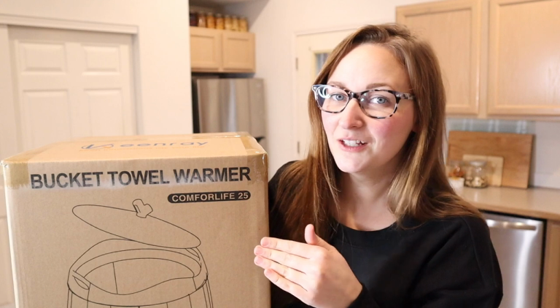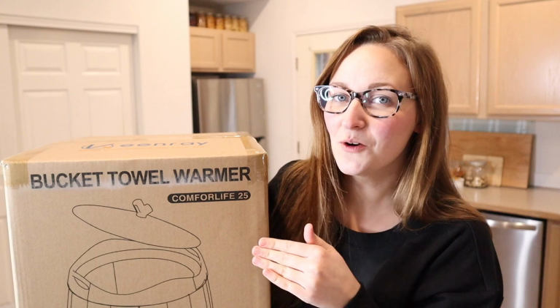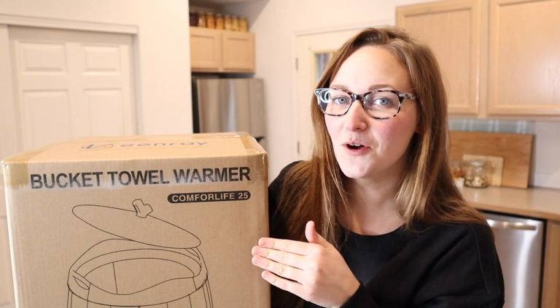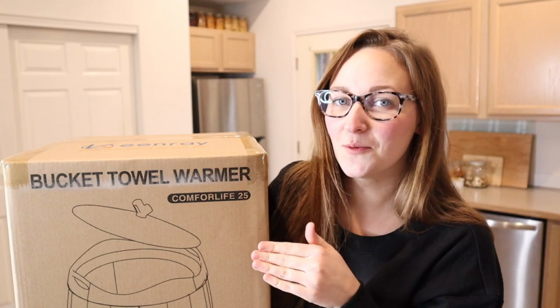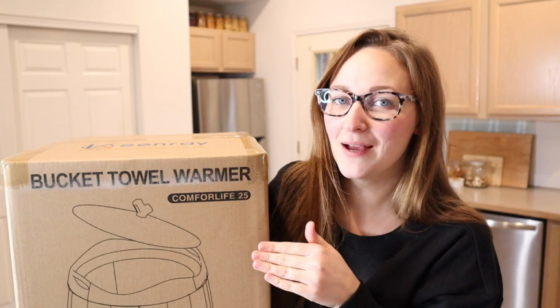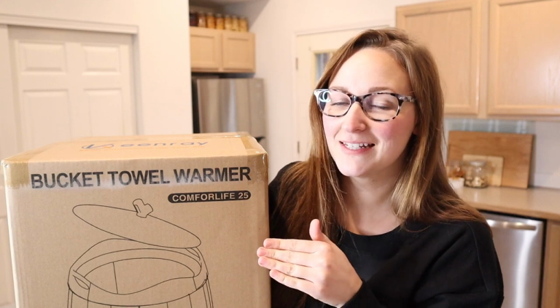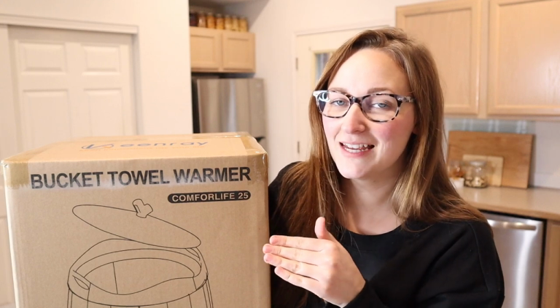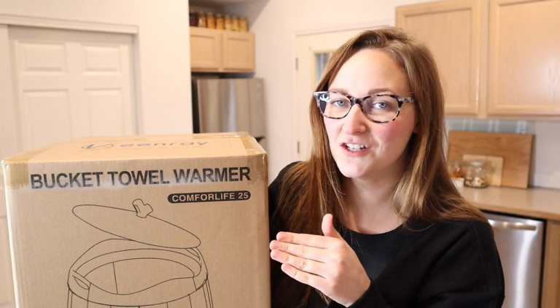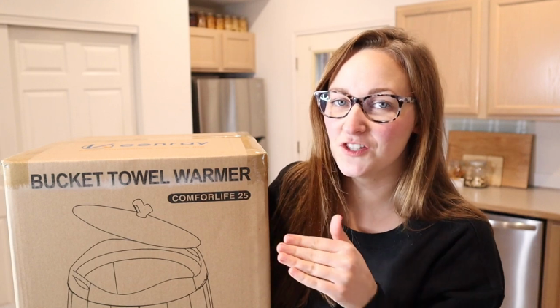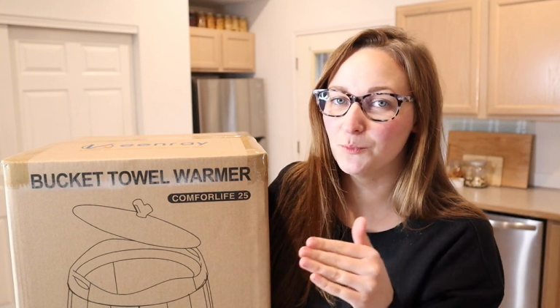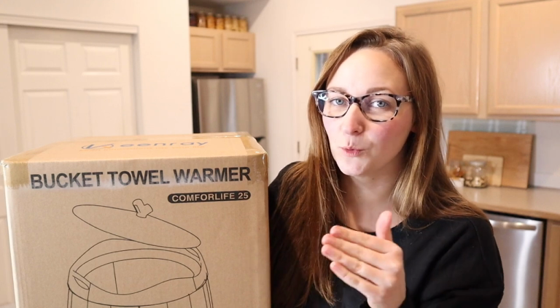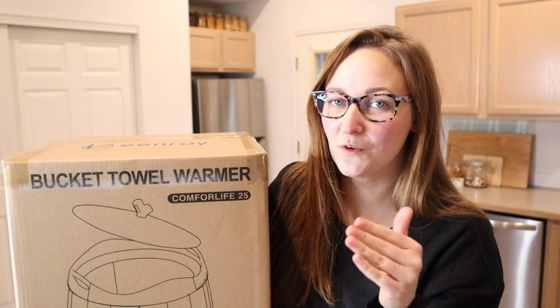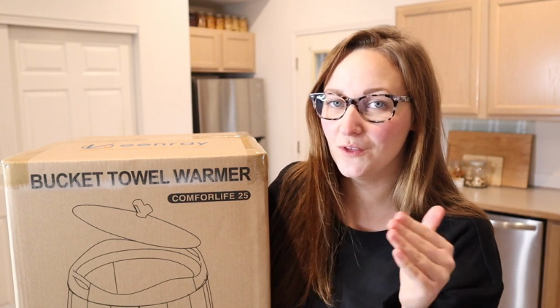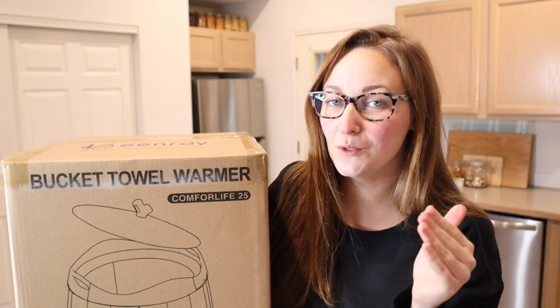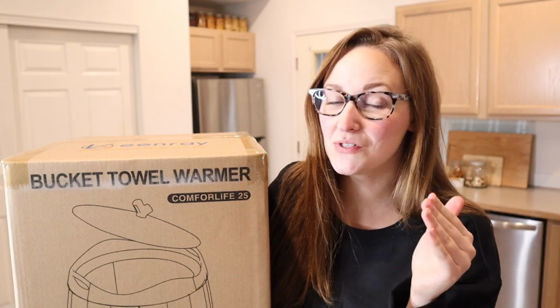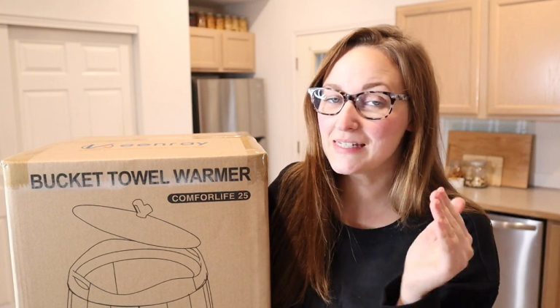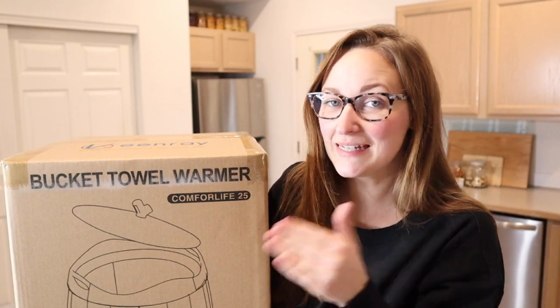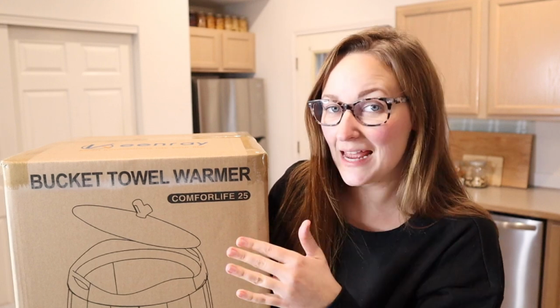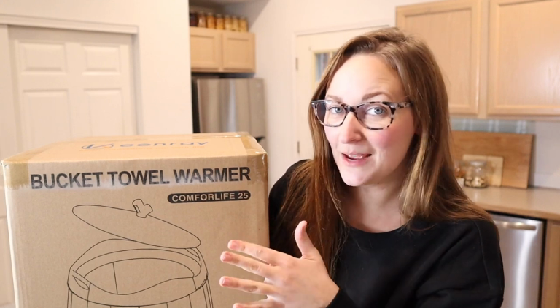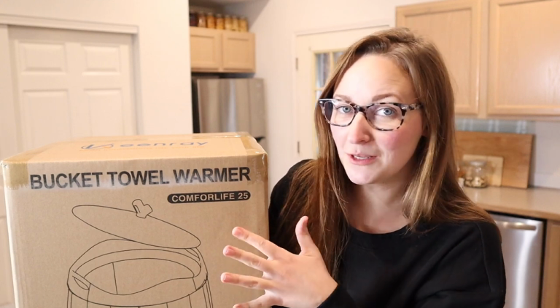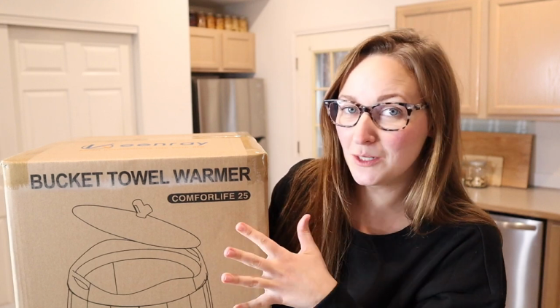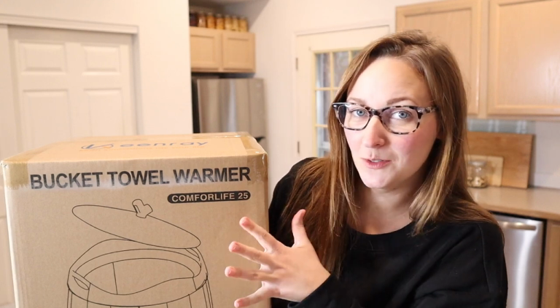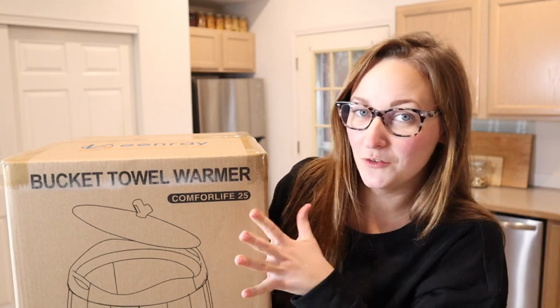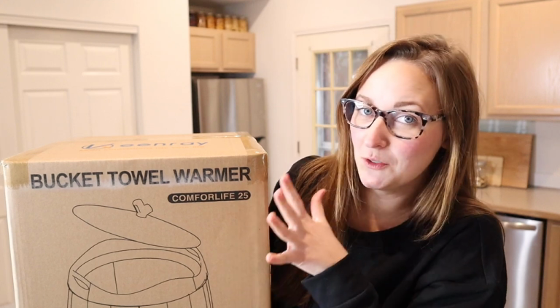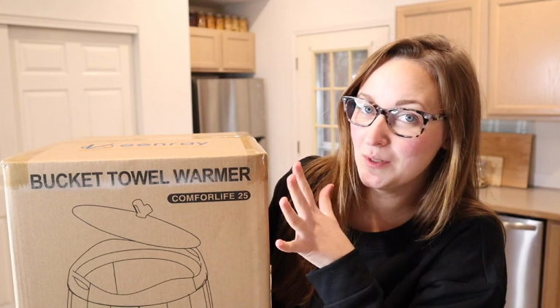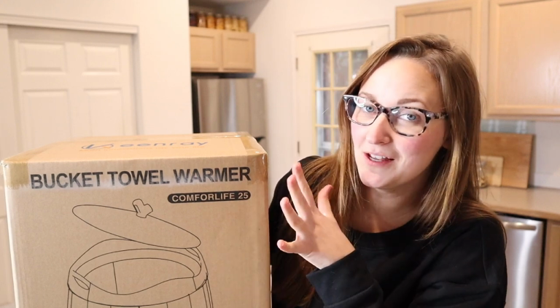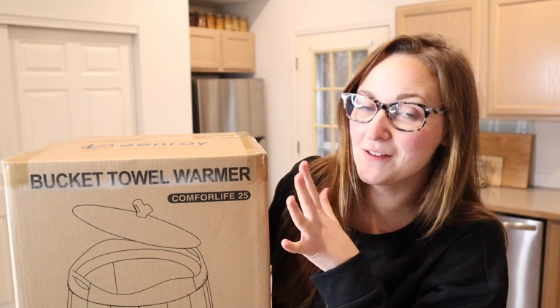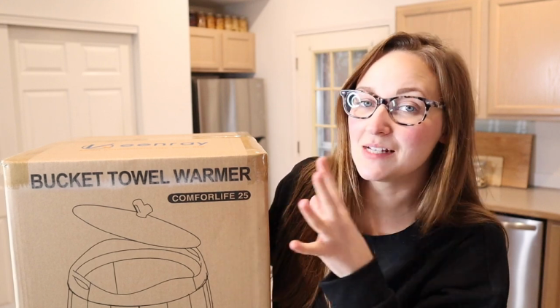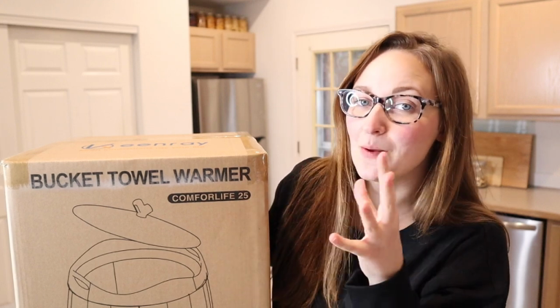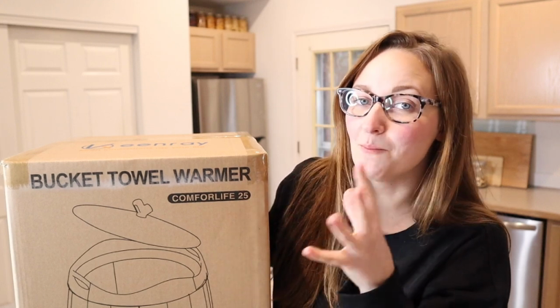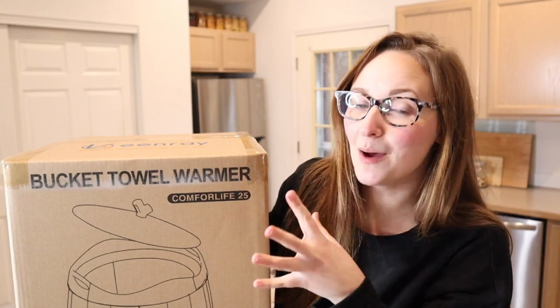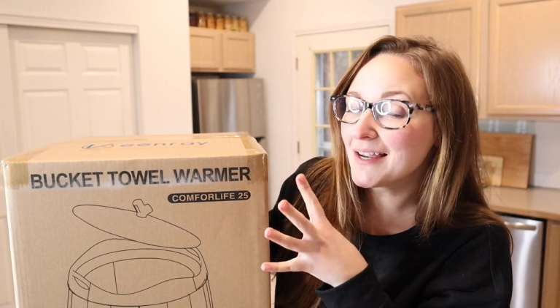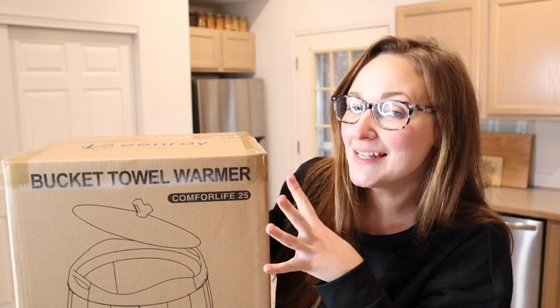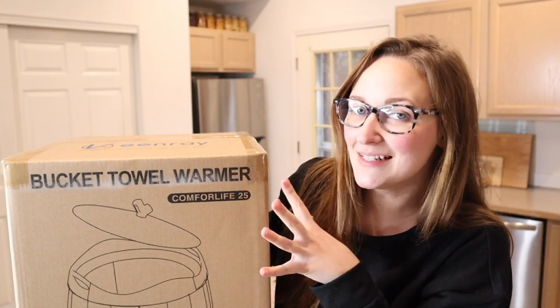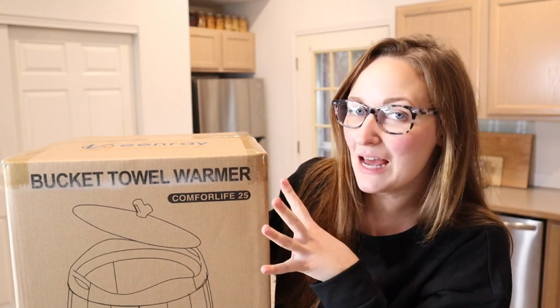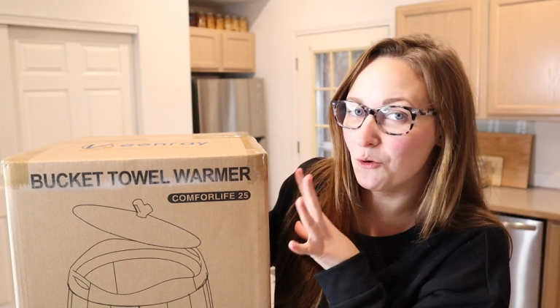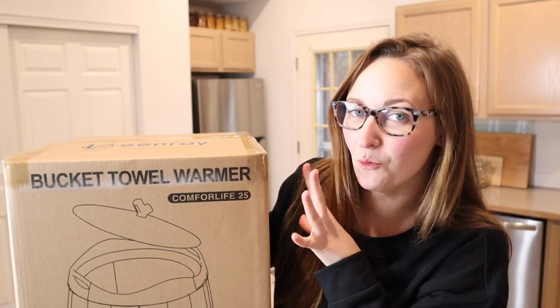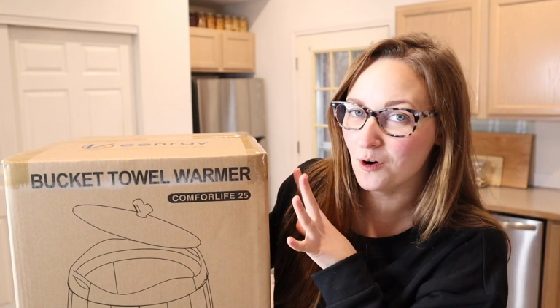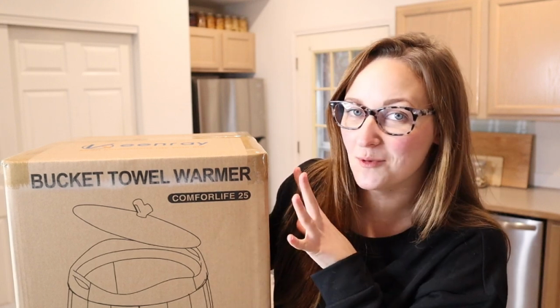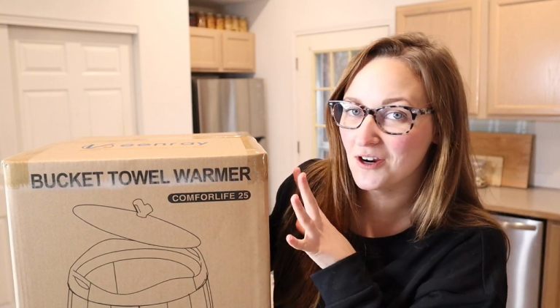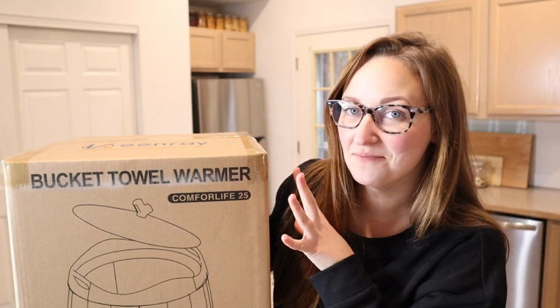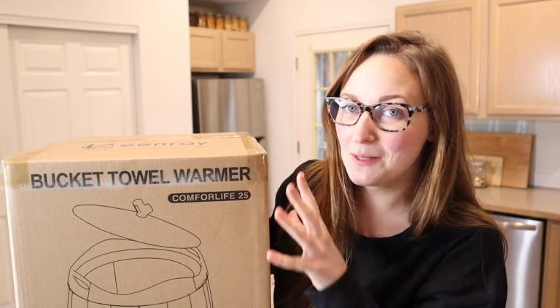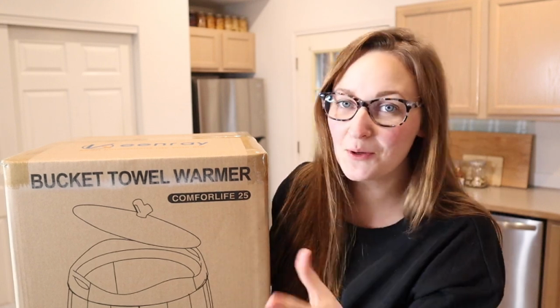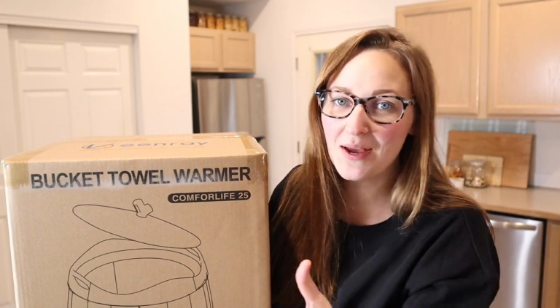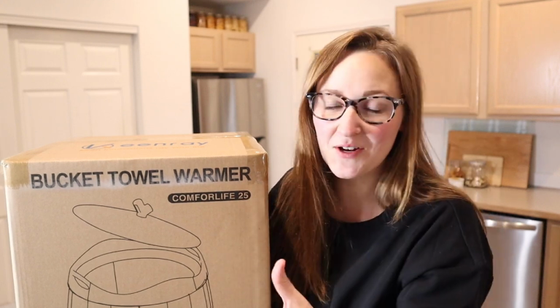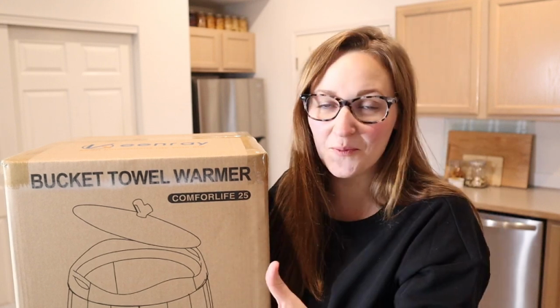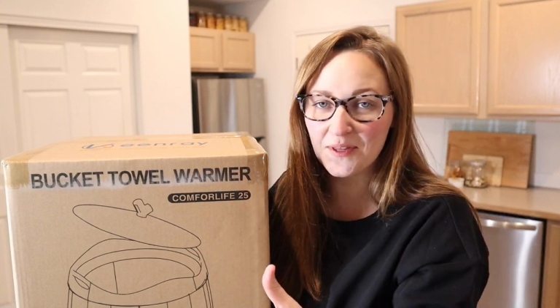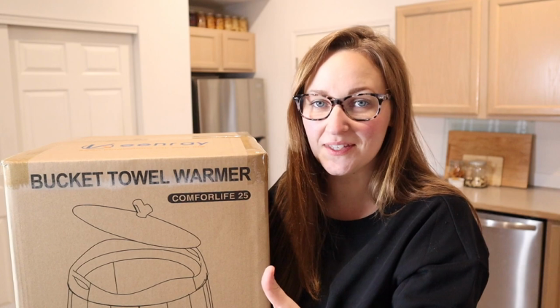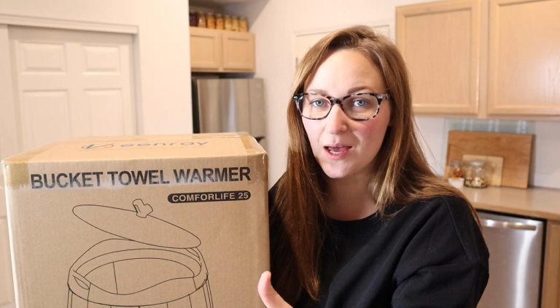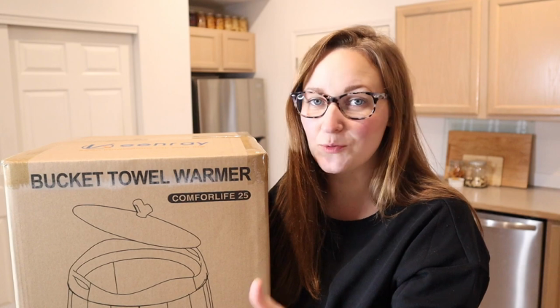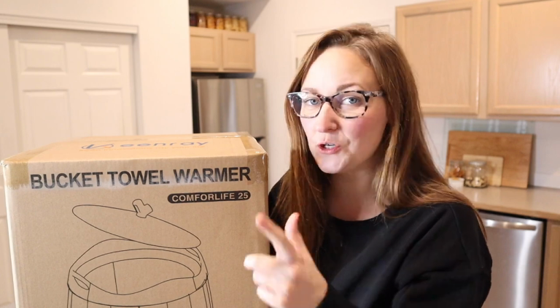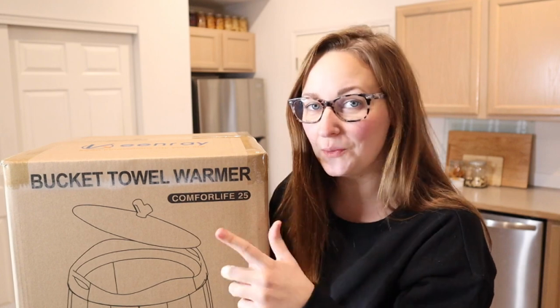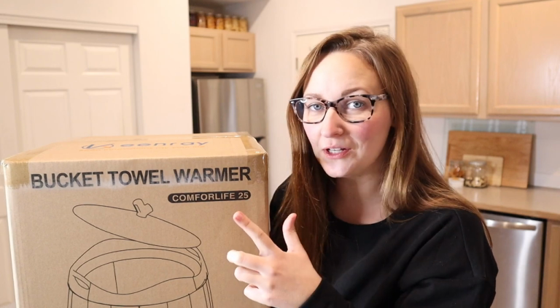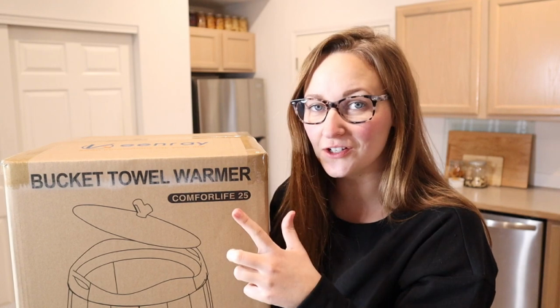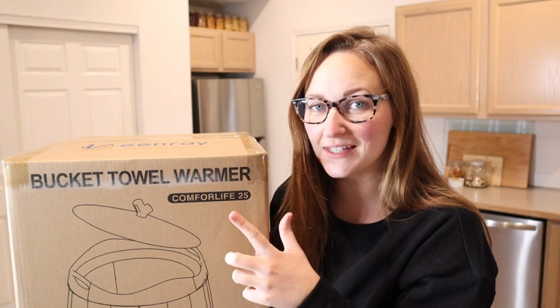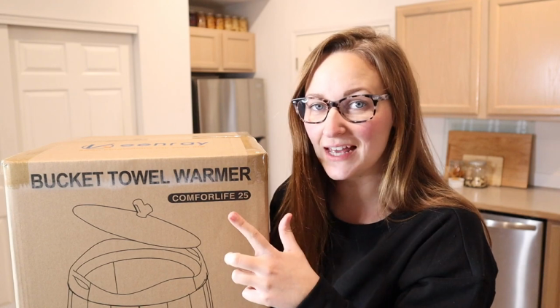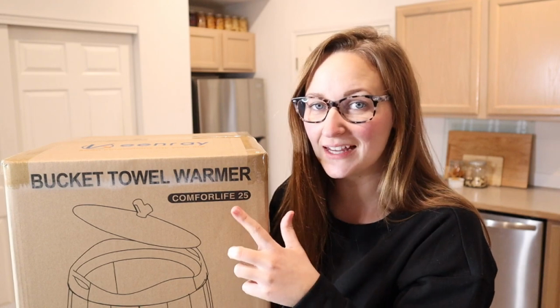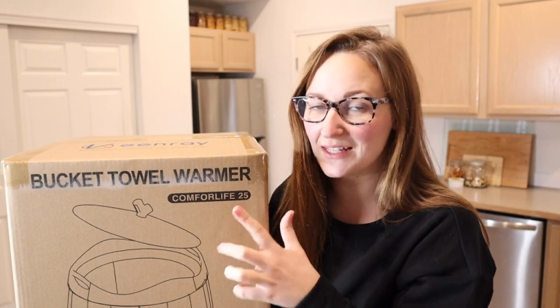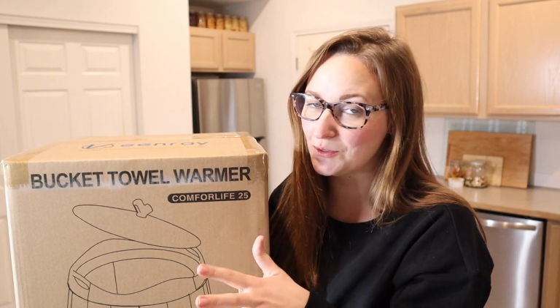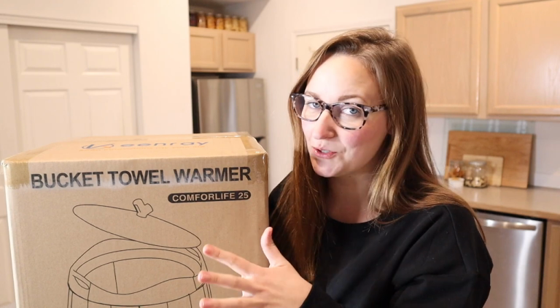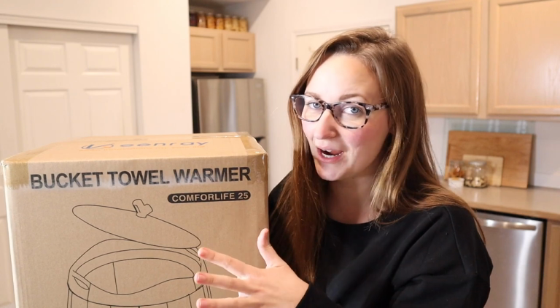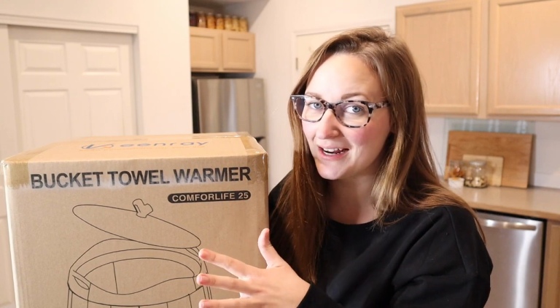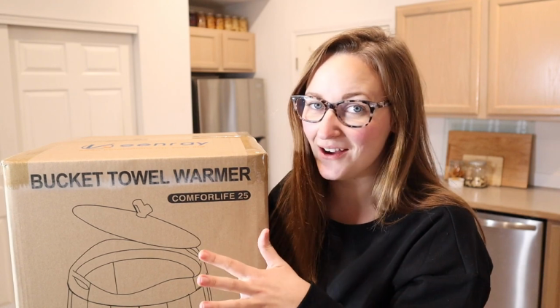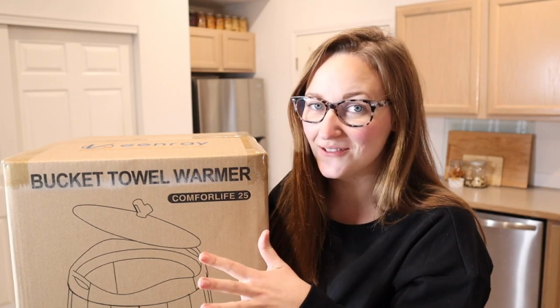Hello, welcome back to KG Simple Reviews. Today I'm going to be reviewing this bucket towel warmer. Let me go ahead and open this up, show you what it looks like, and then we'll try it out.